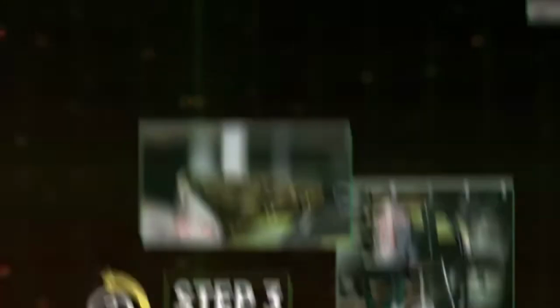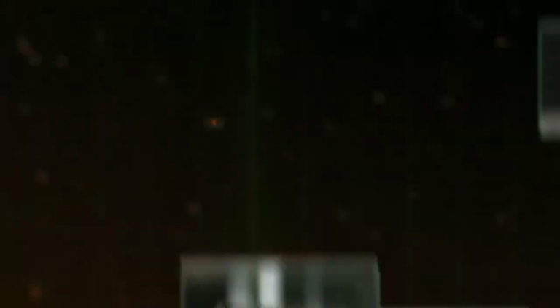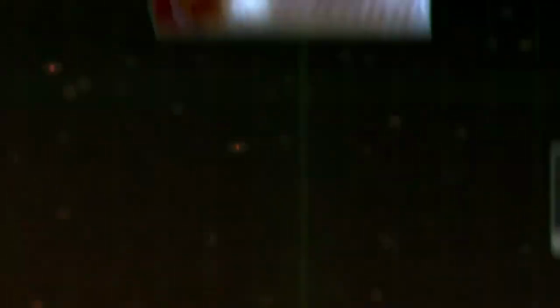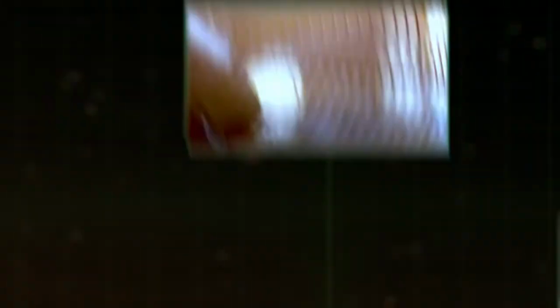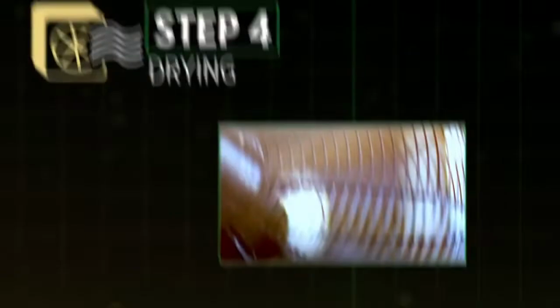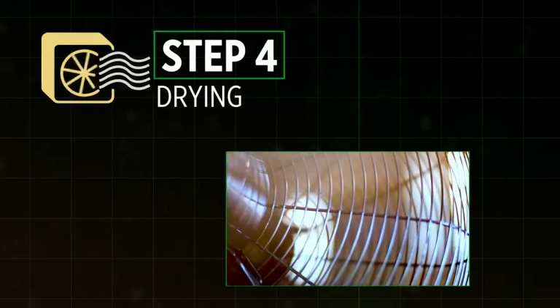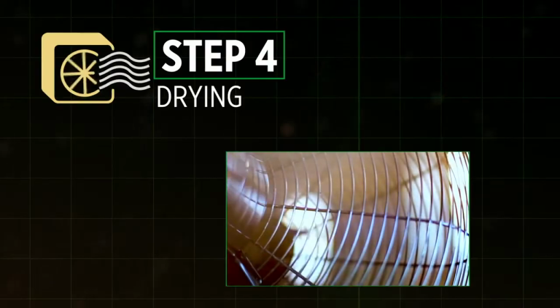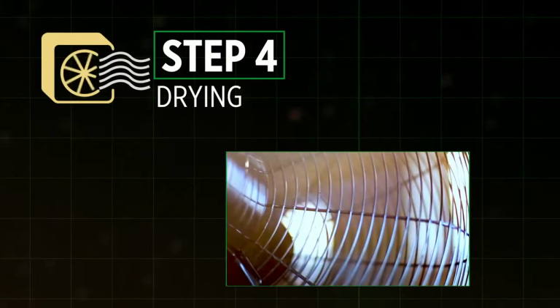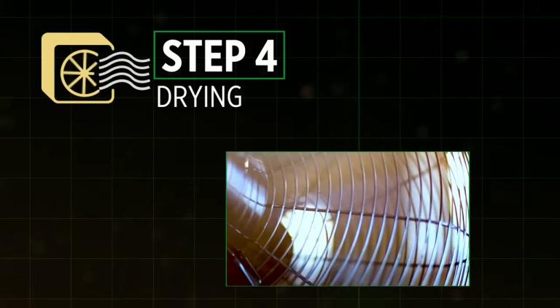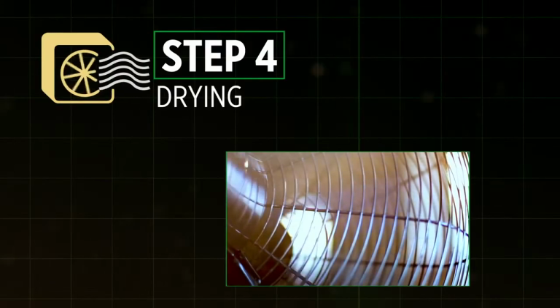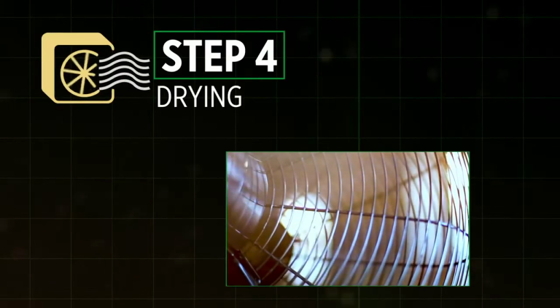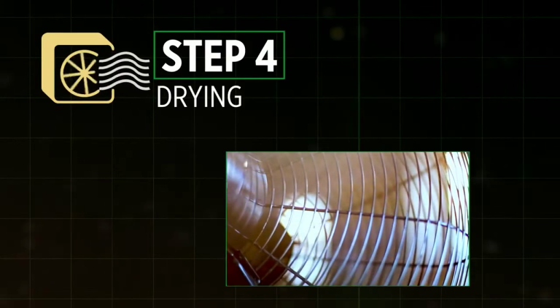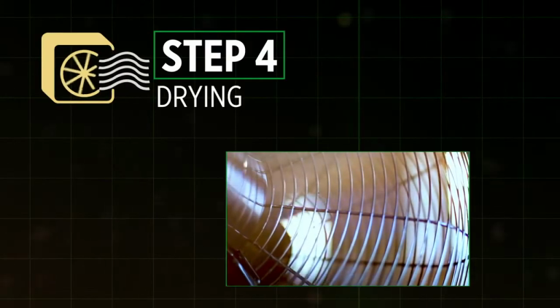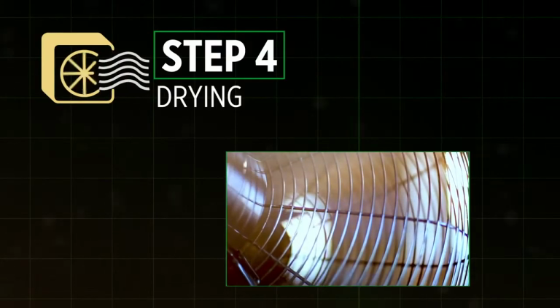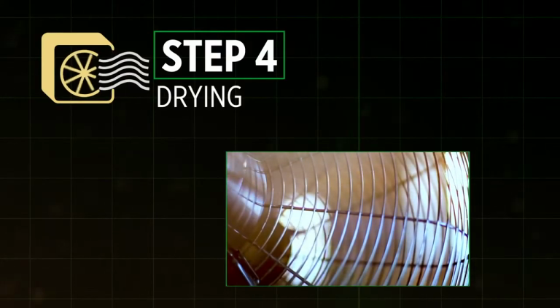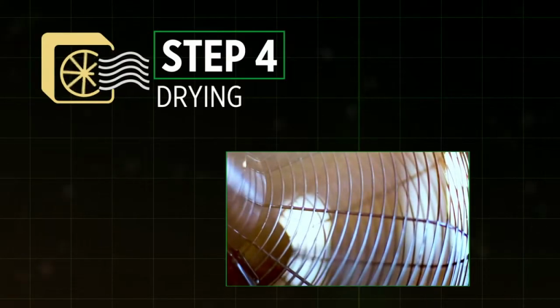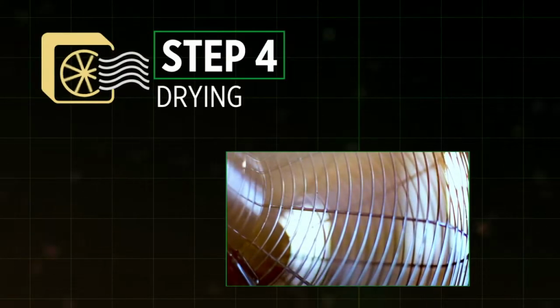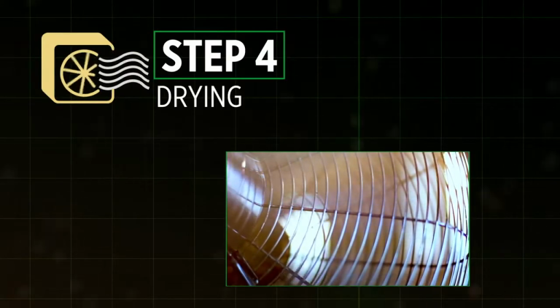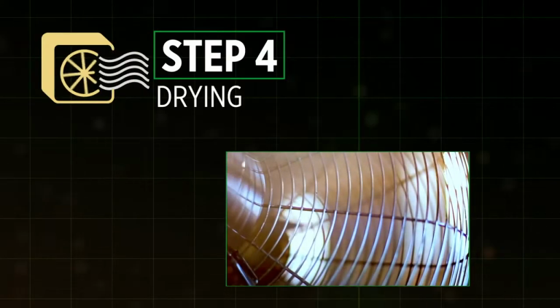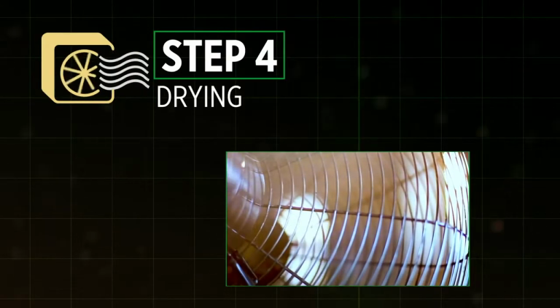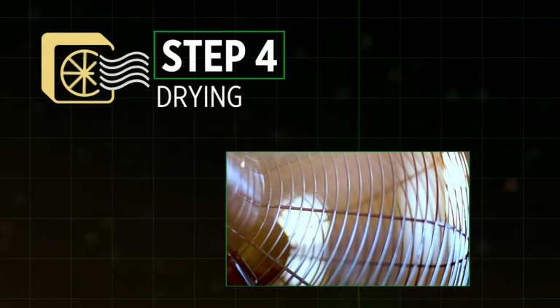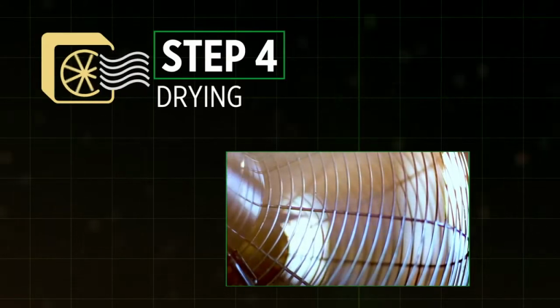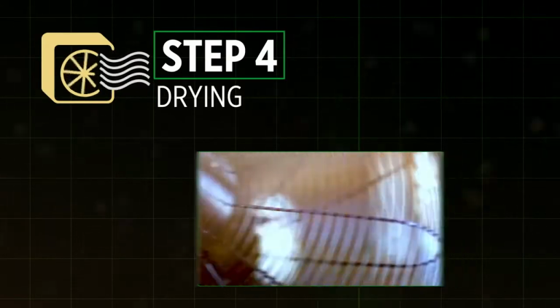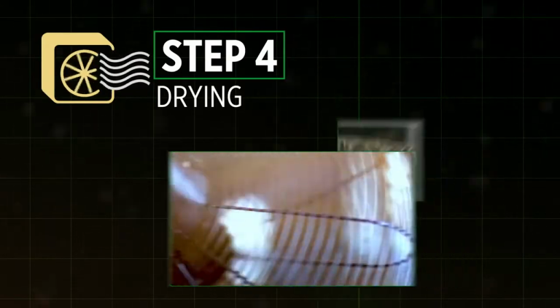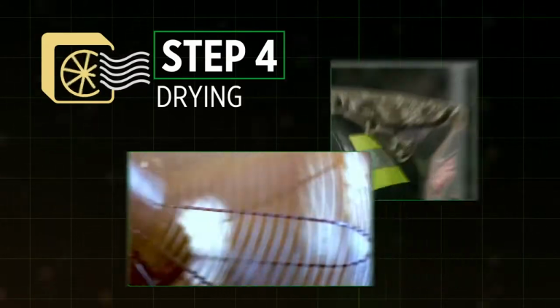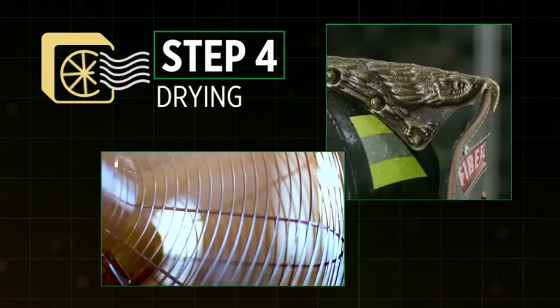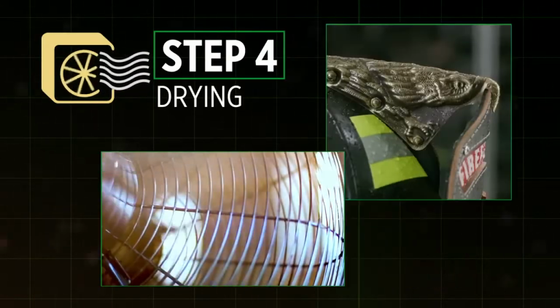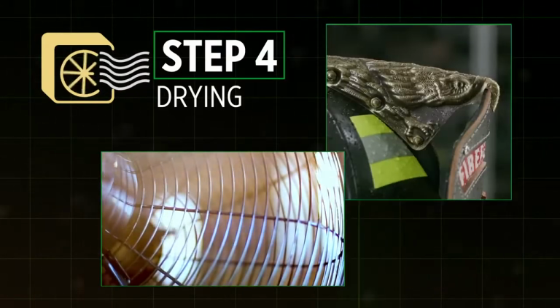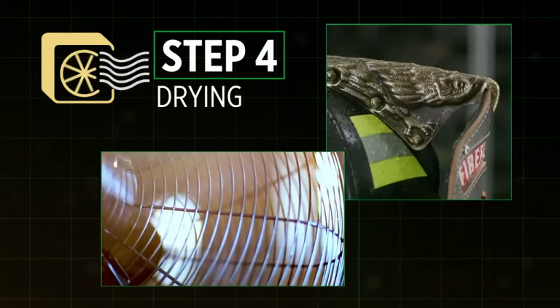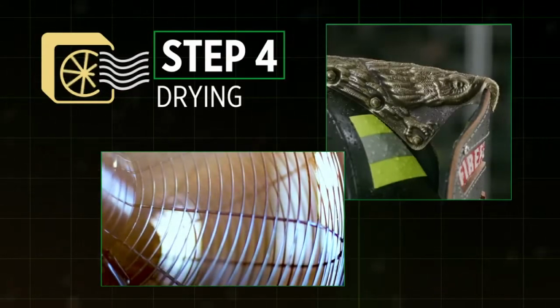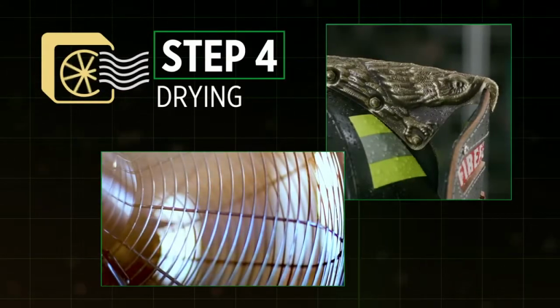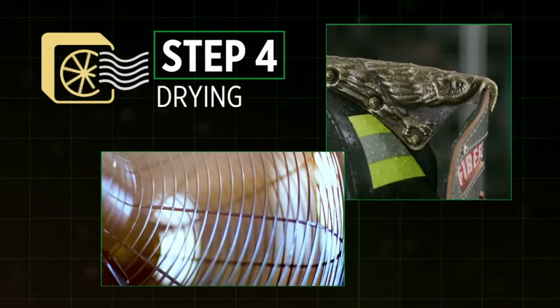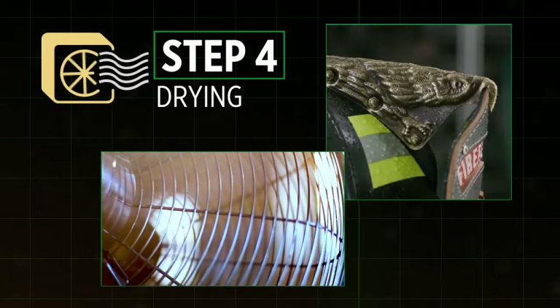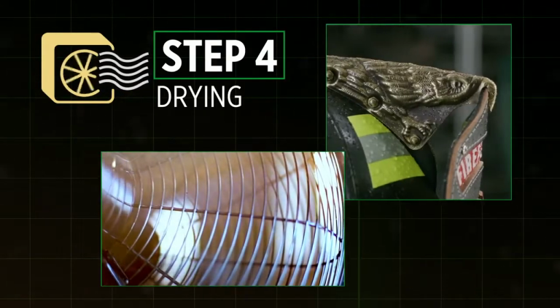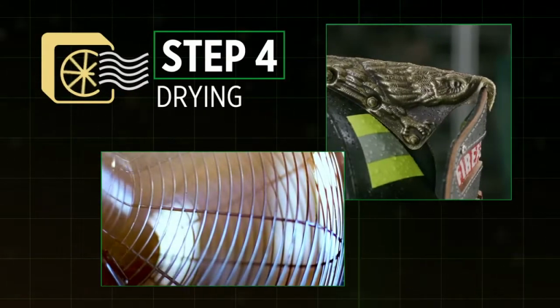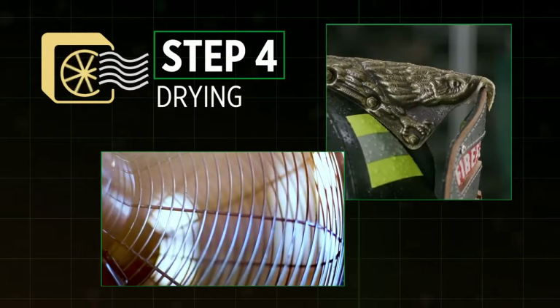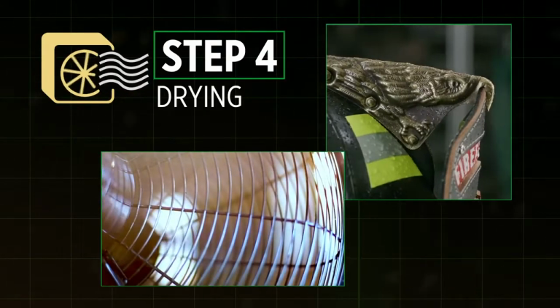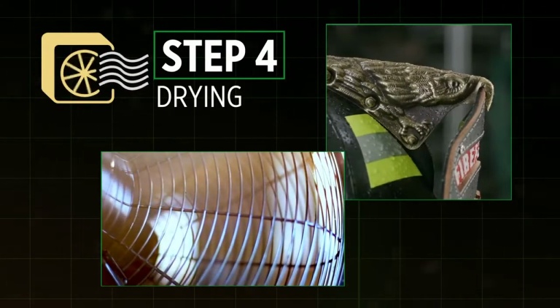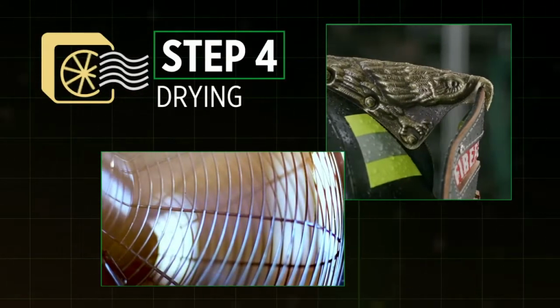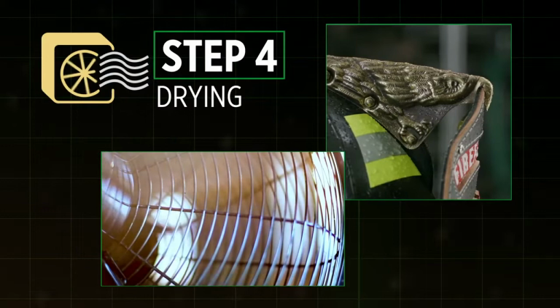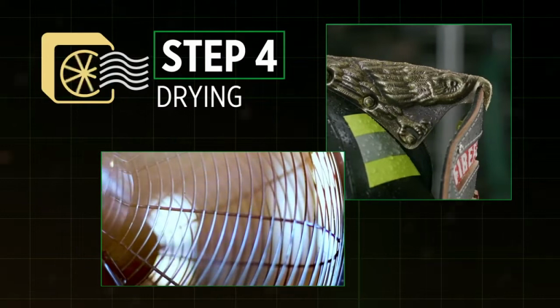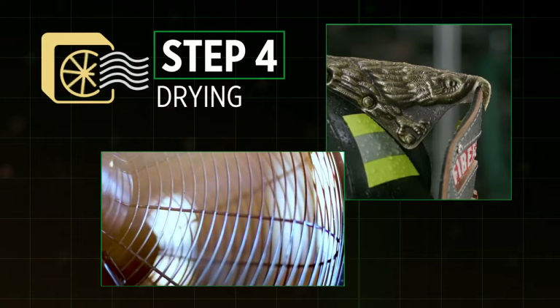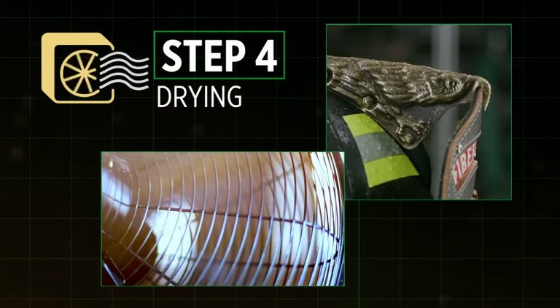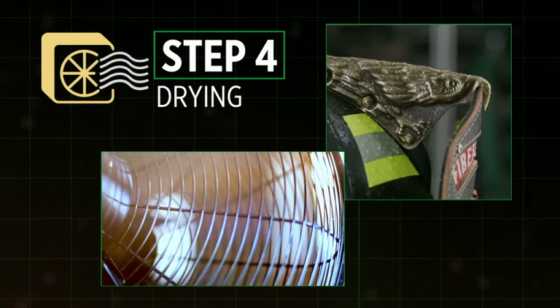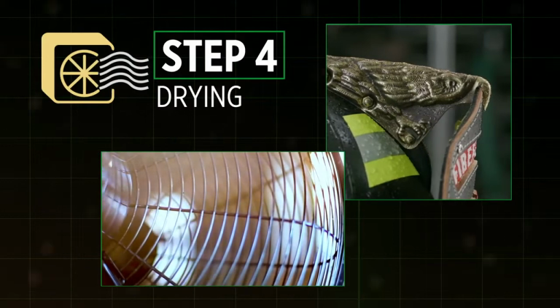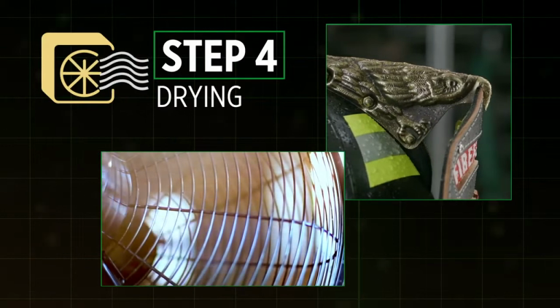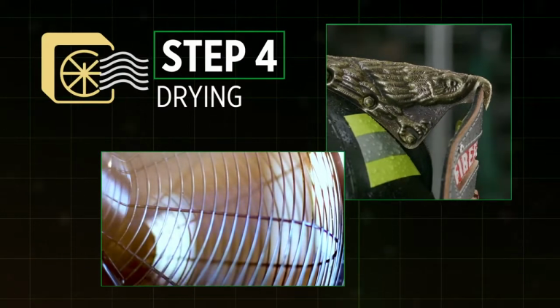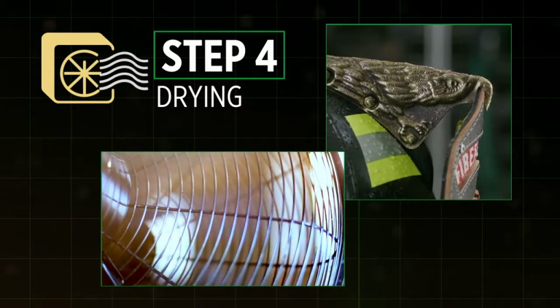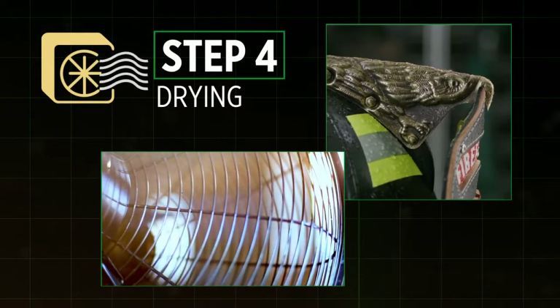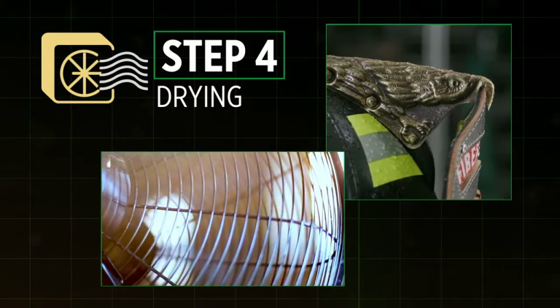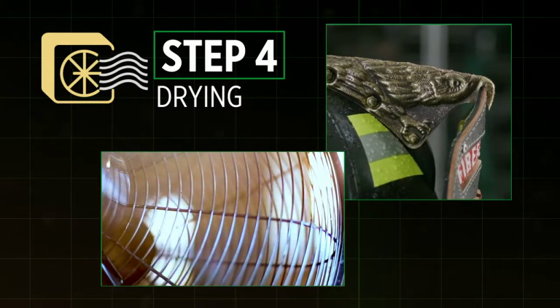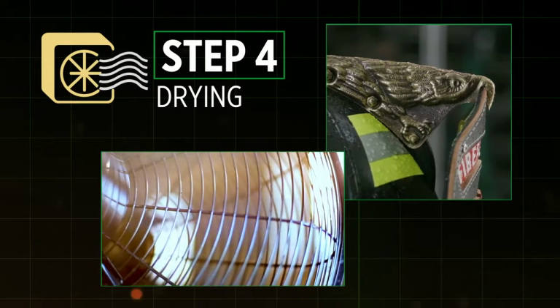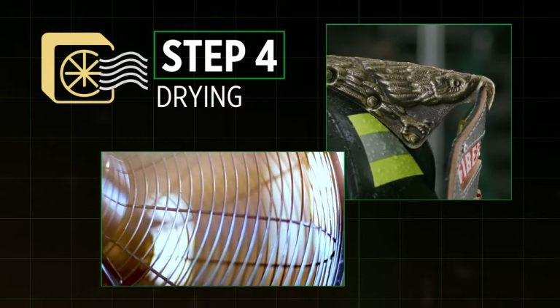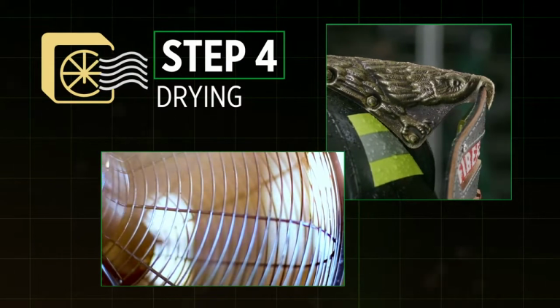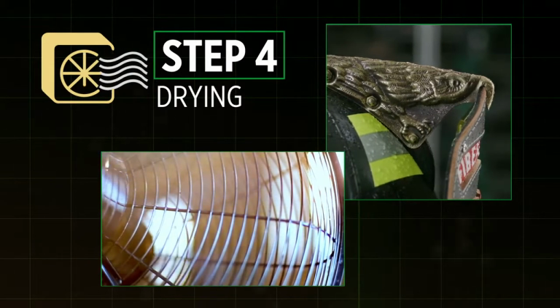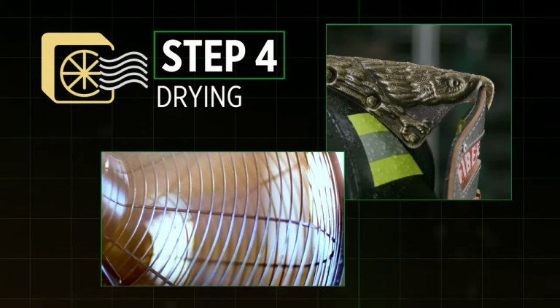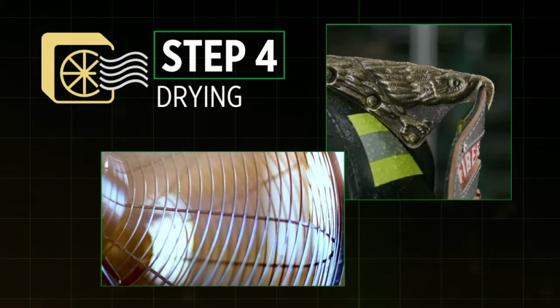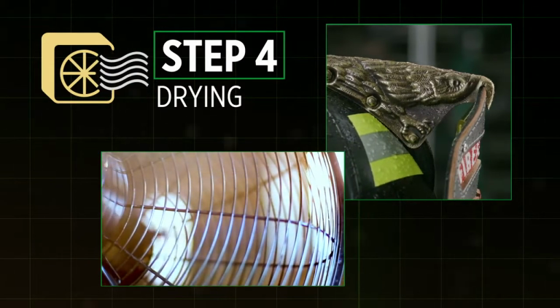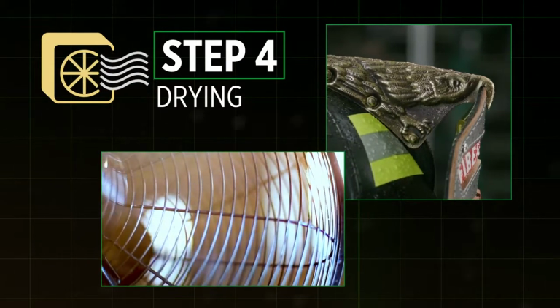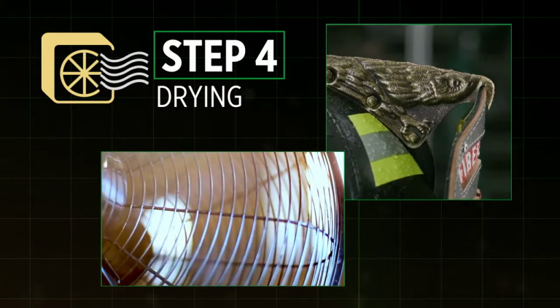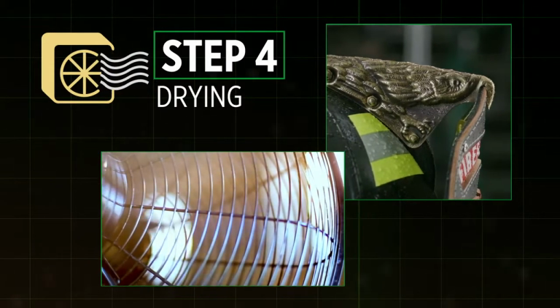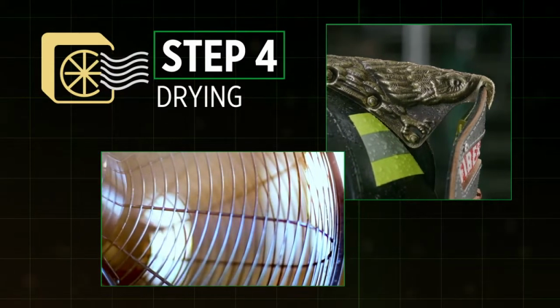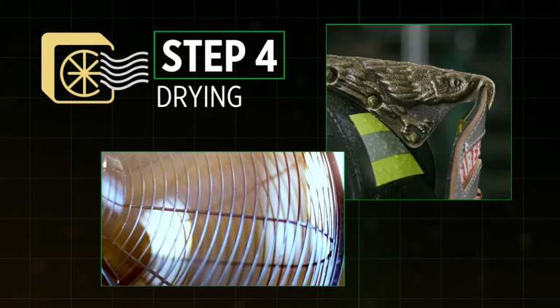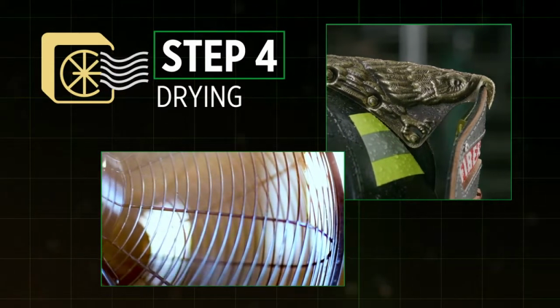Step 4: Dry your helmet in an area with adequate ventilation. Avoid direct sunlight and never machine dry.